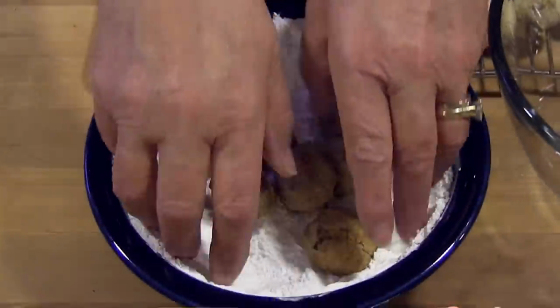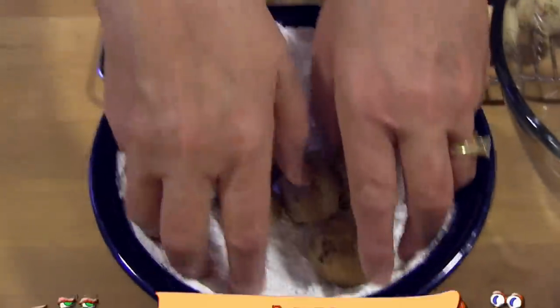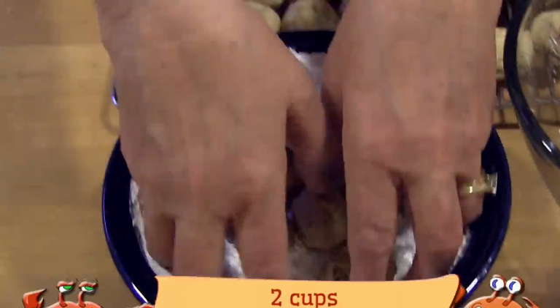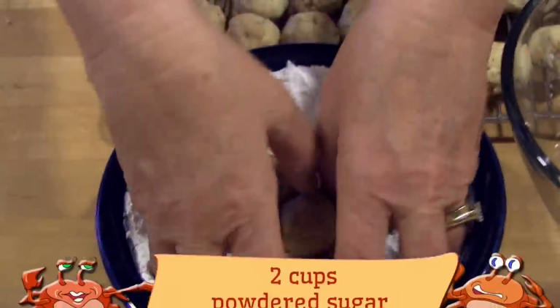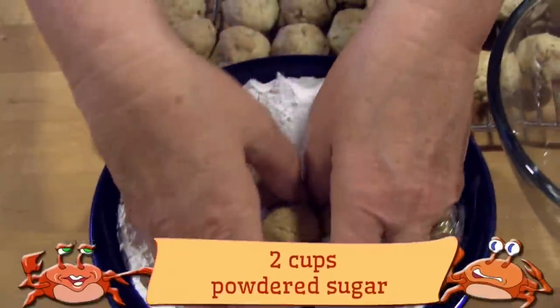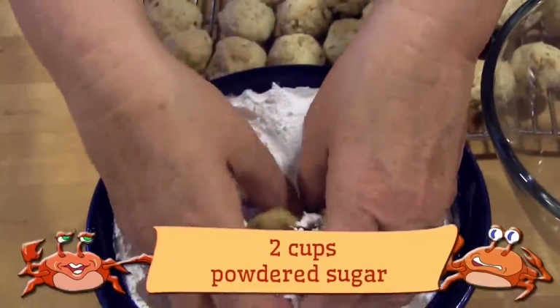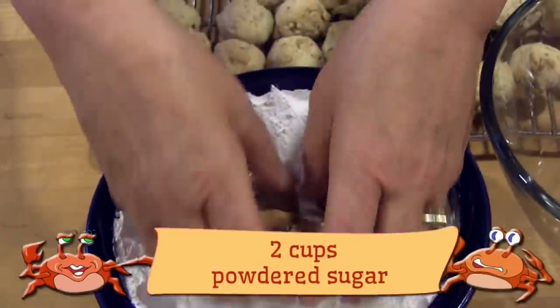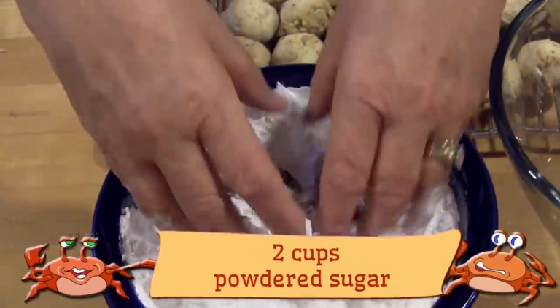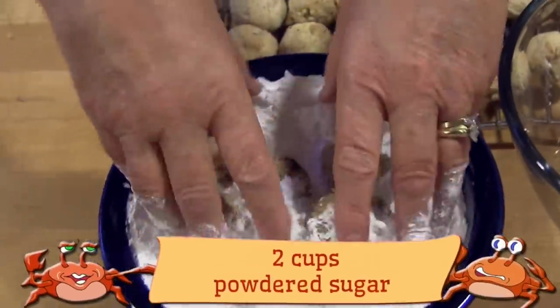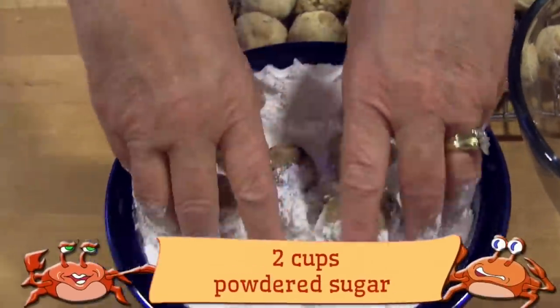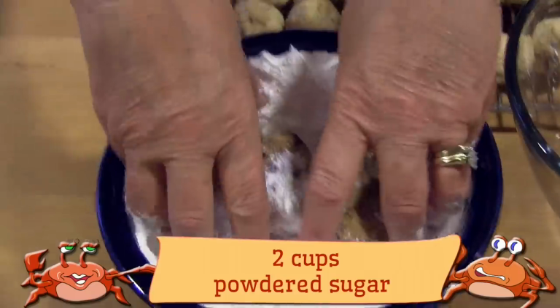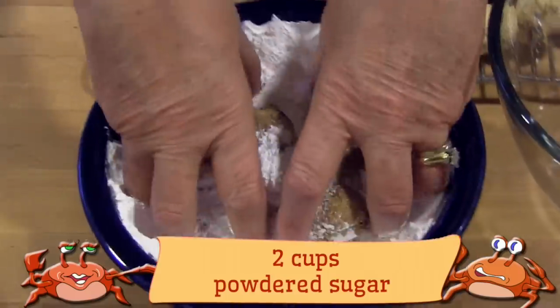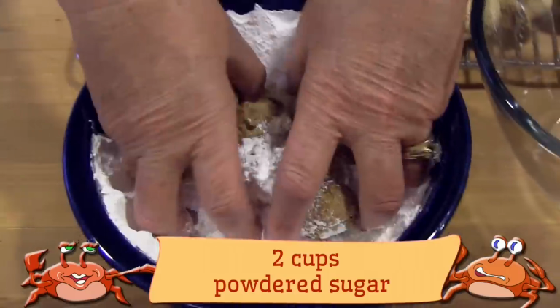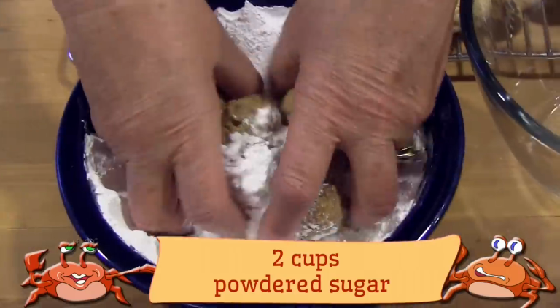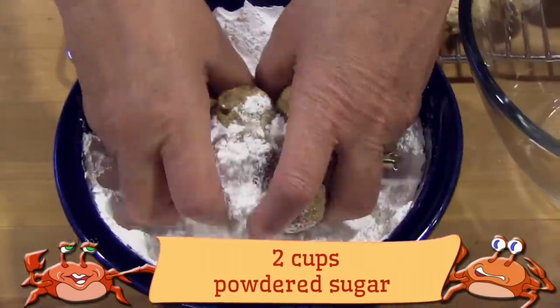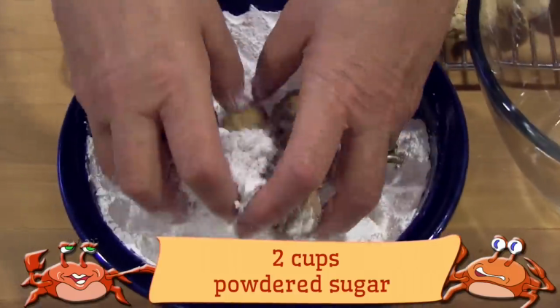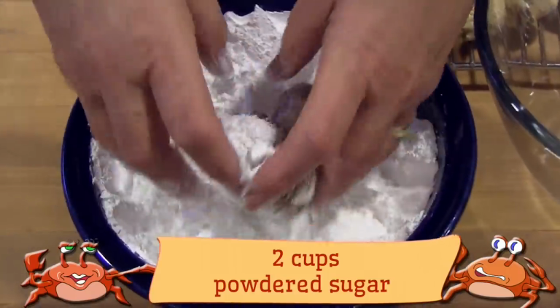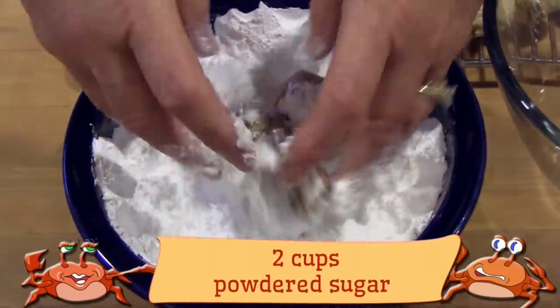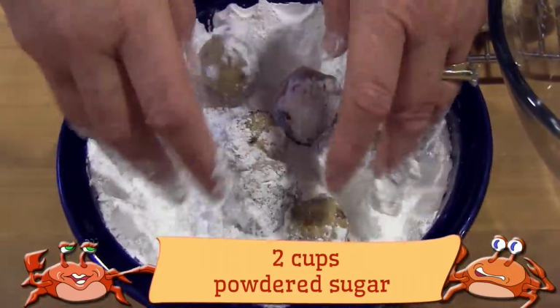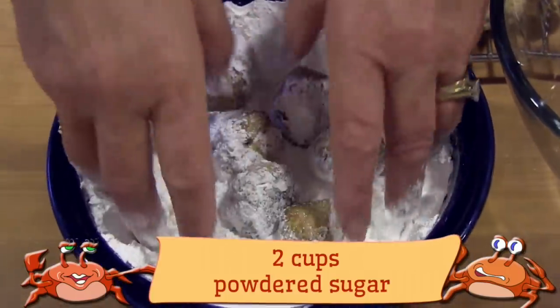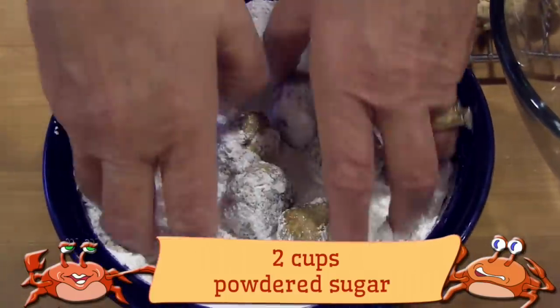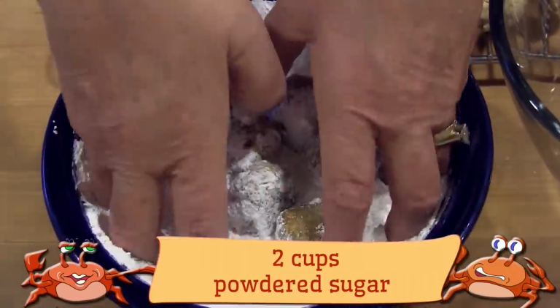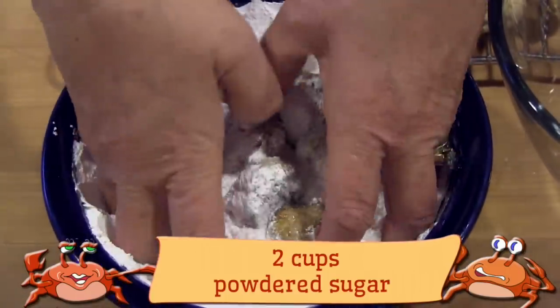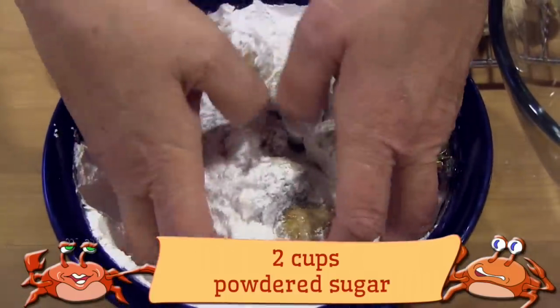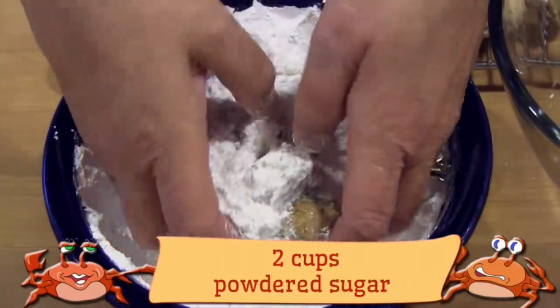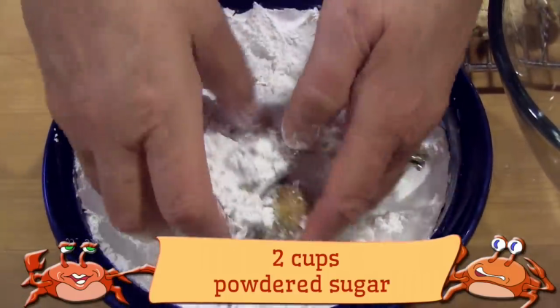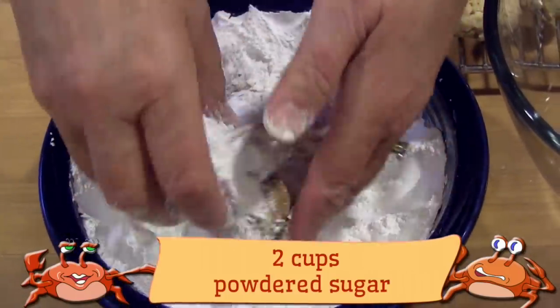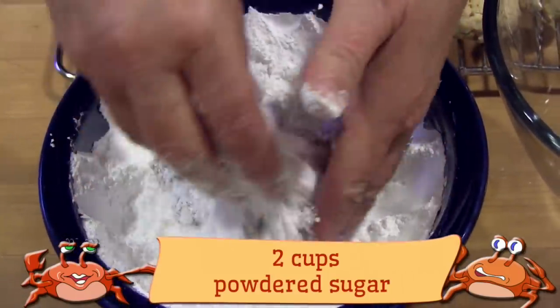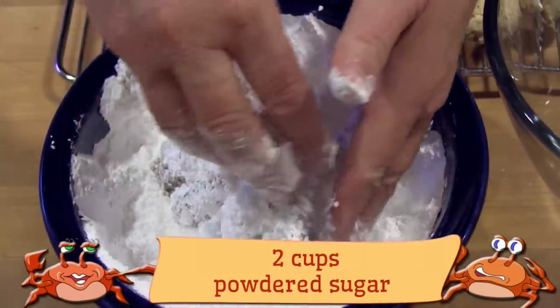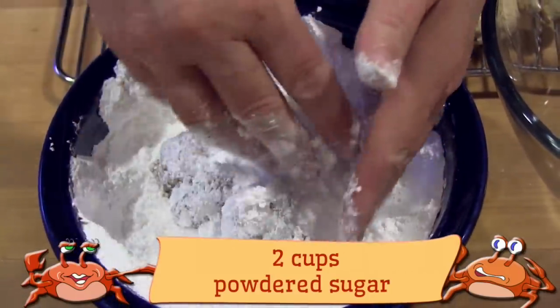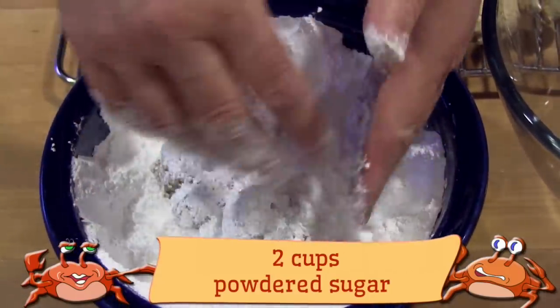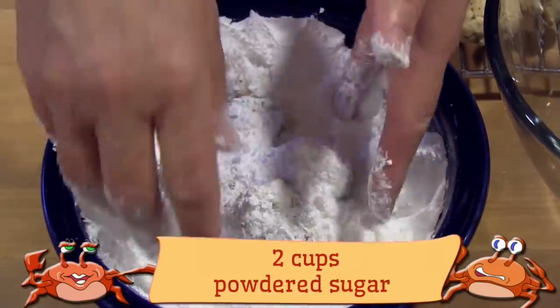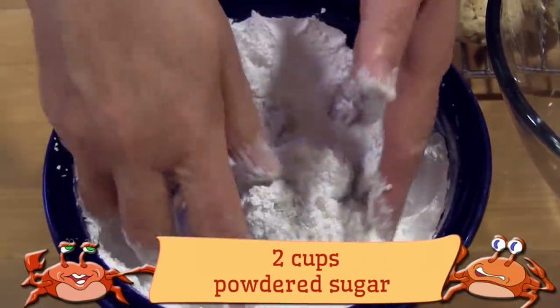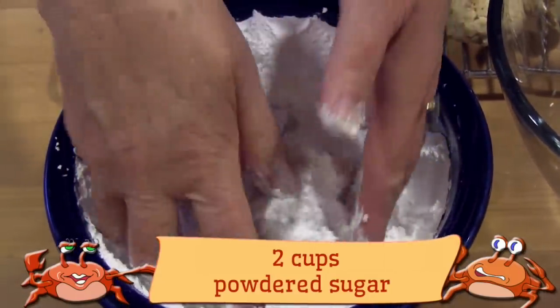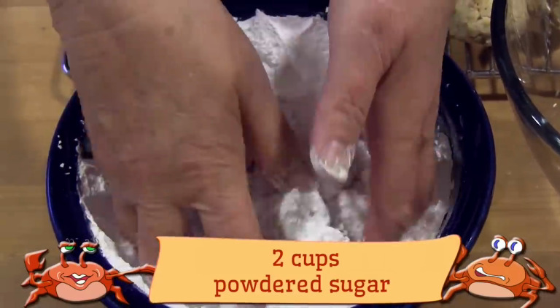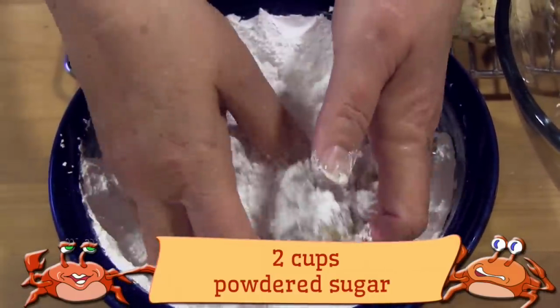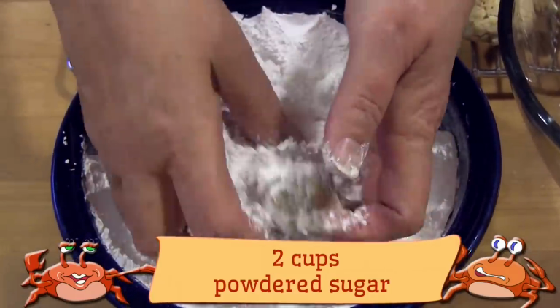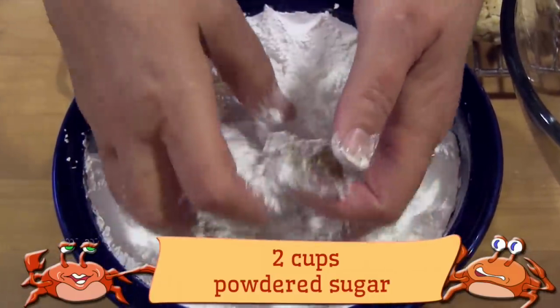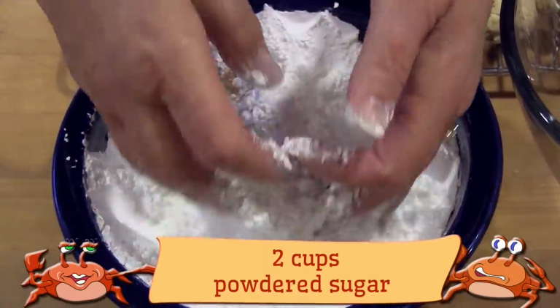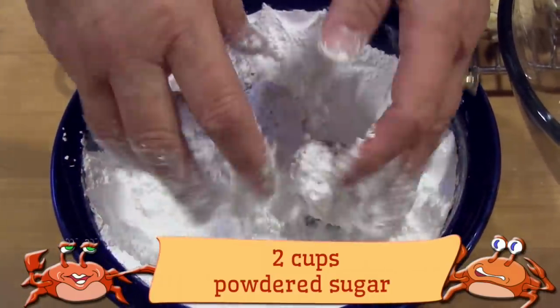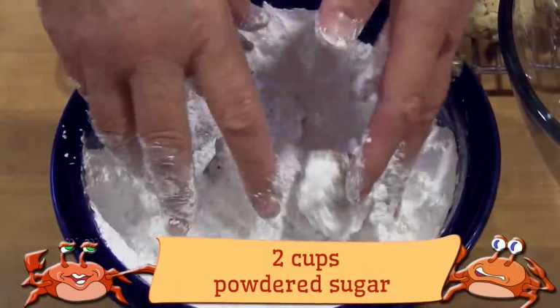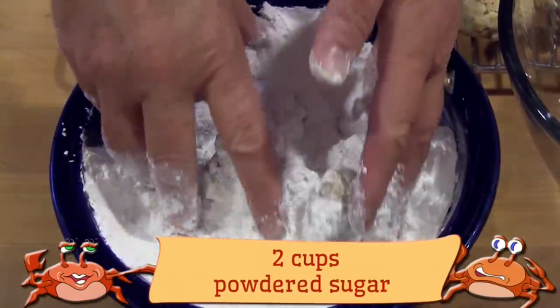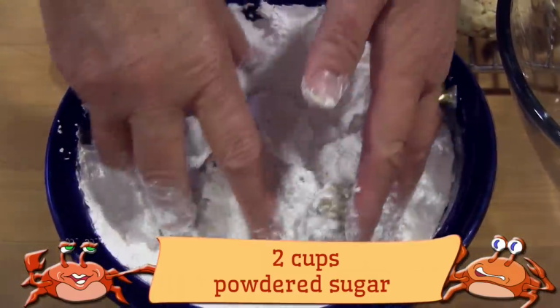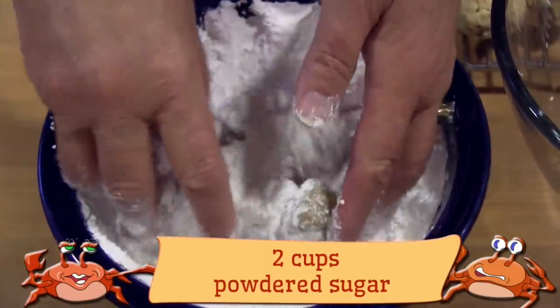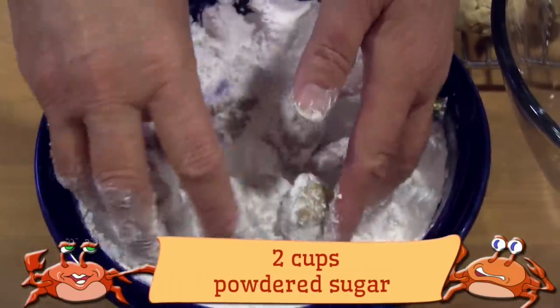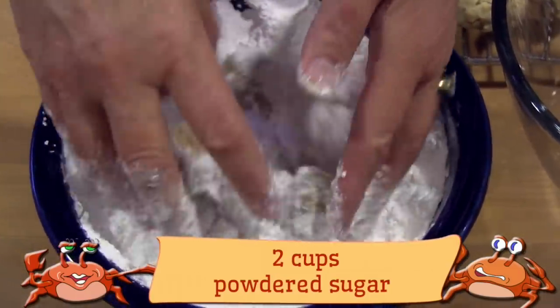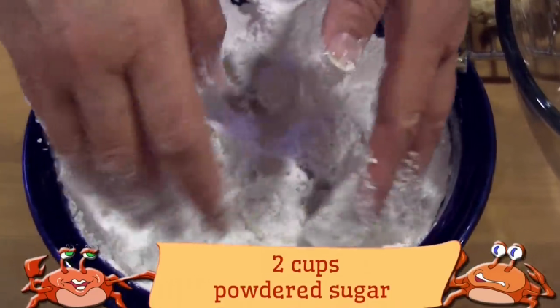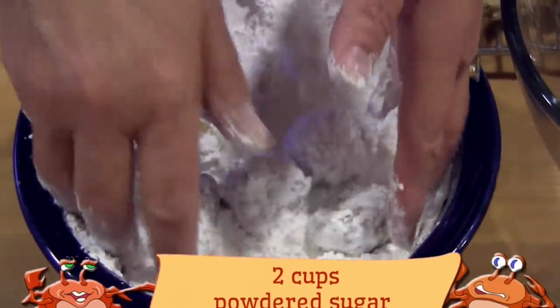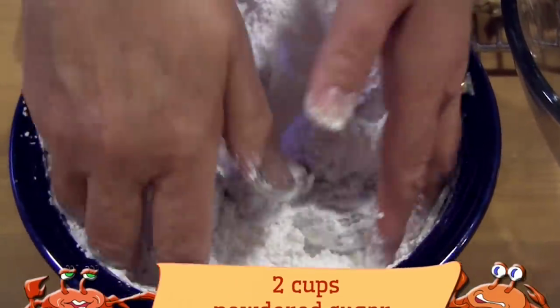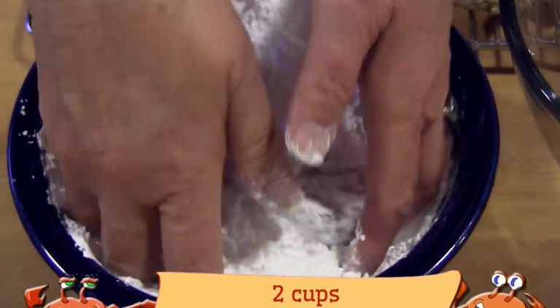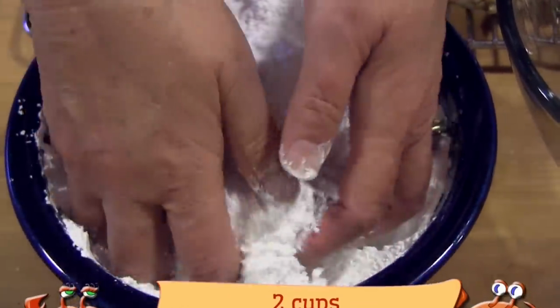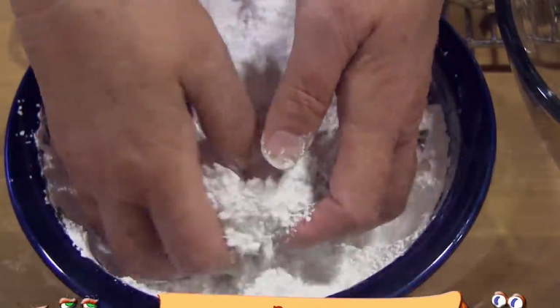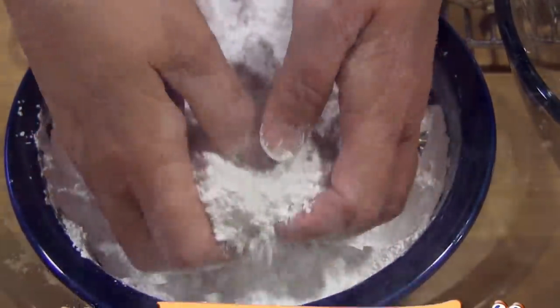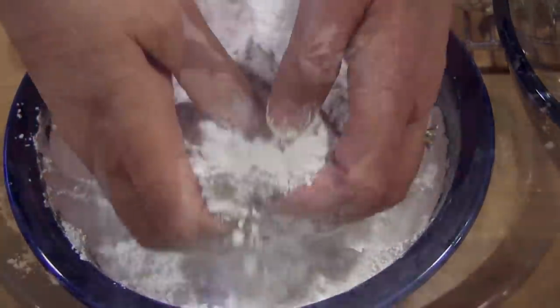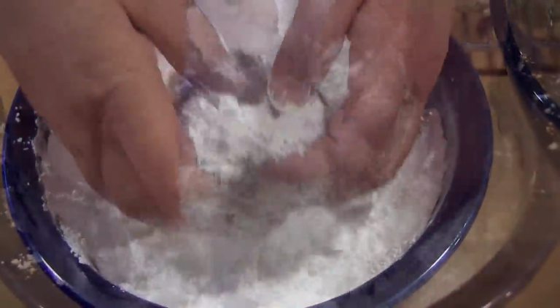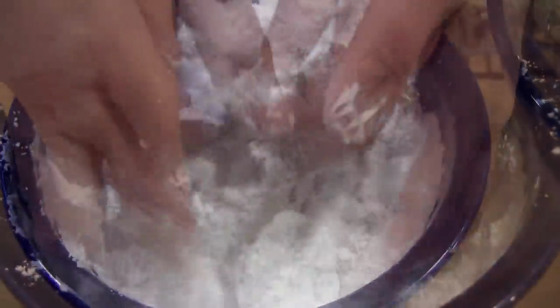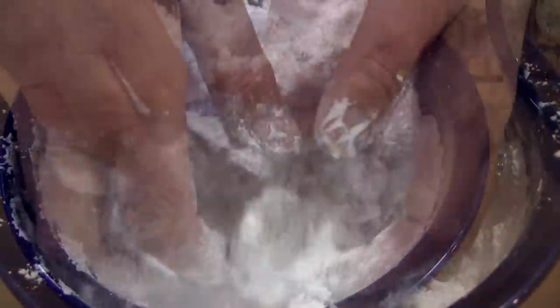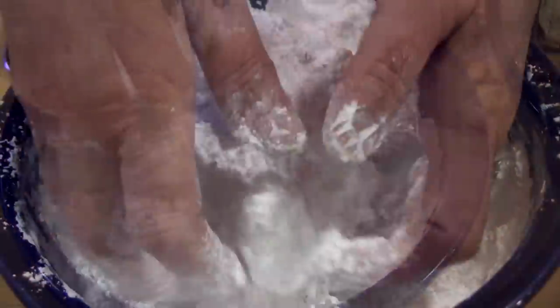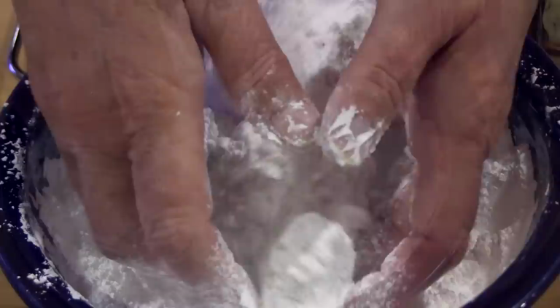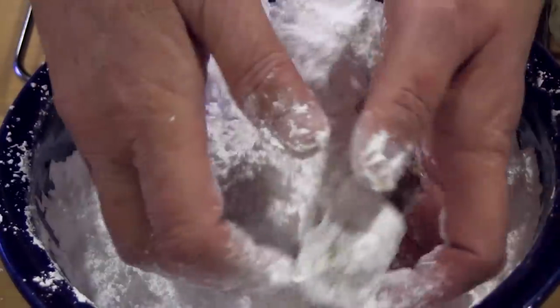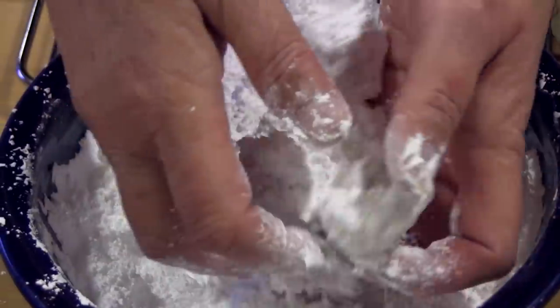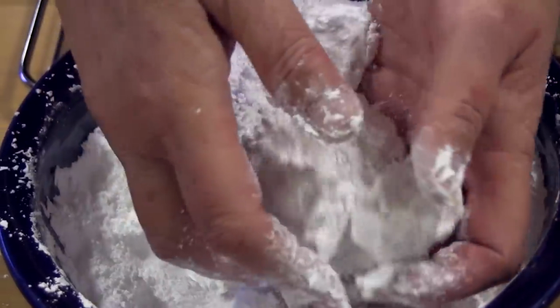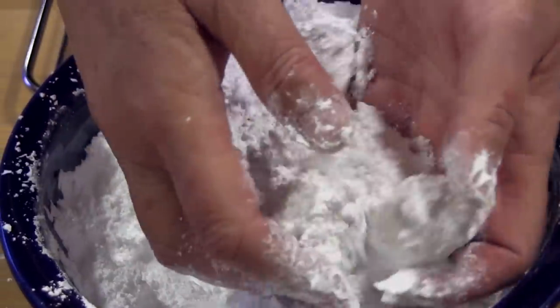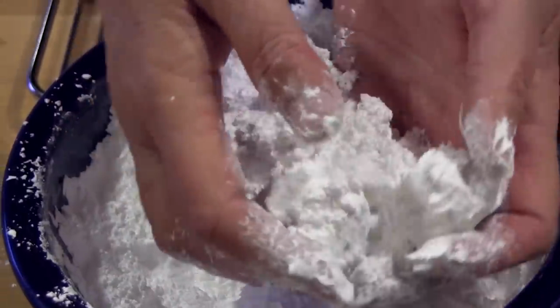While they're still warm, roll each cookie in powdered sugar. And then when they're completely cool, roll them in powdered sugar again.